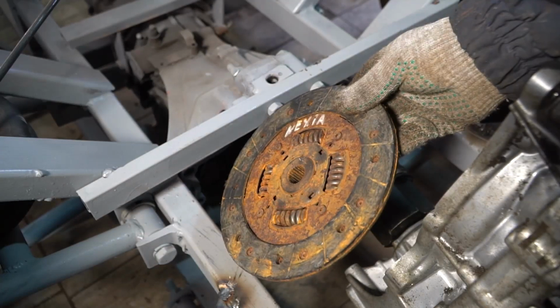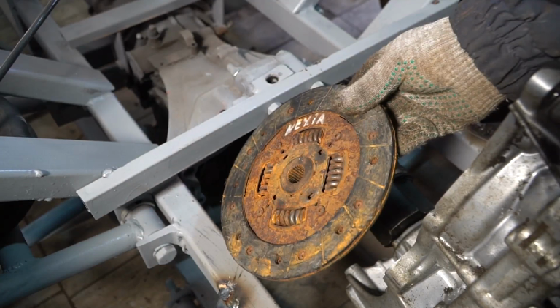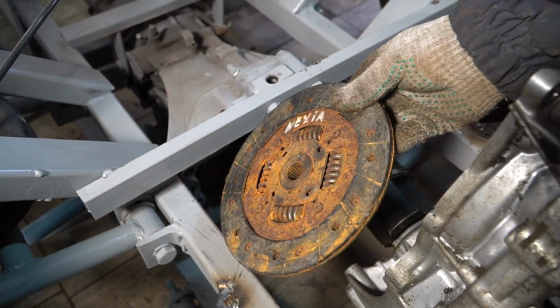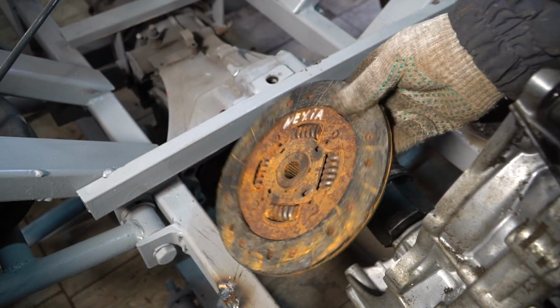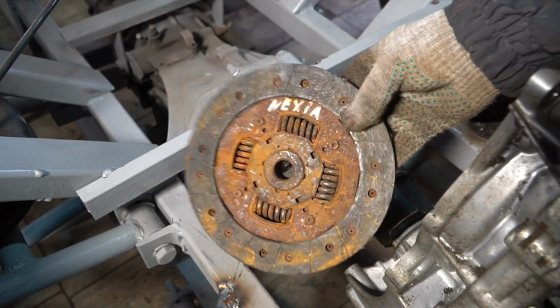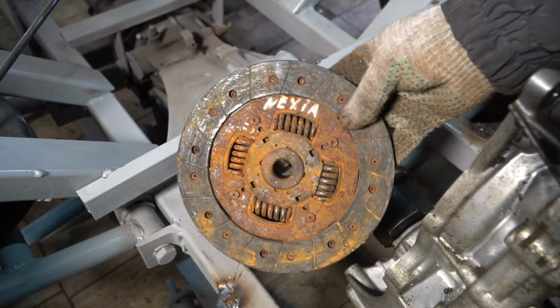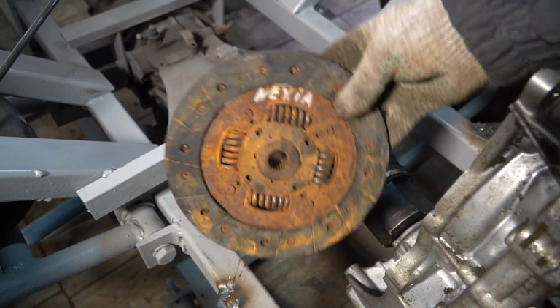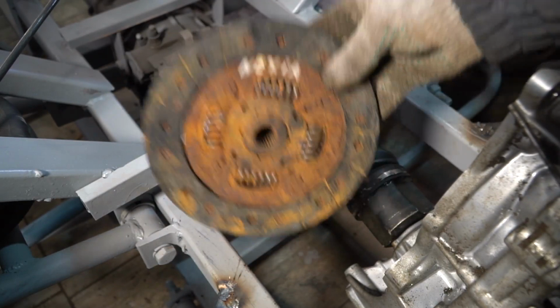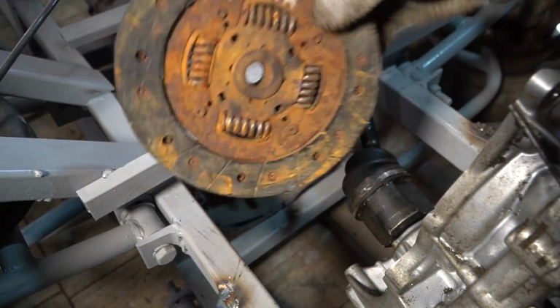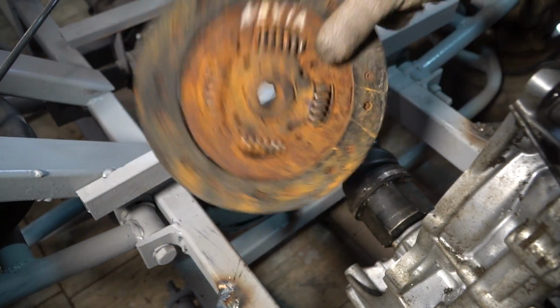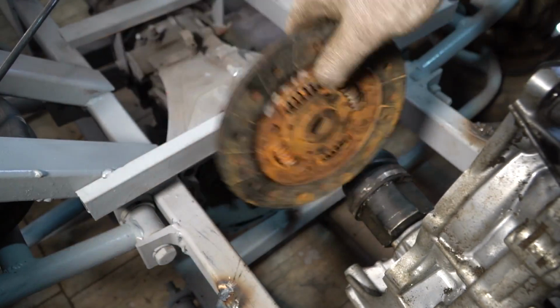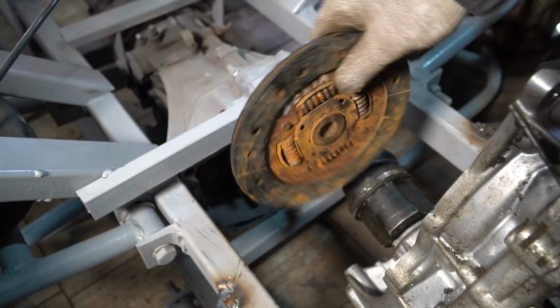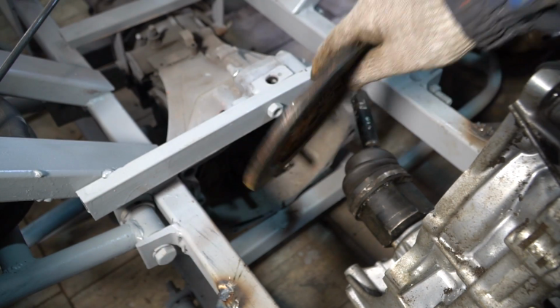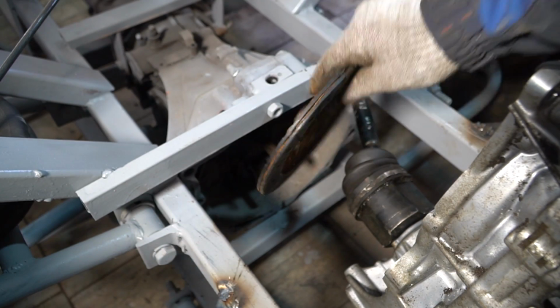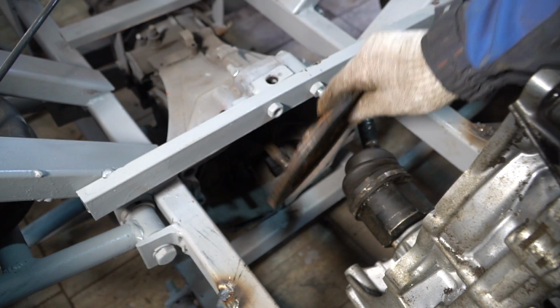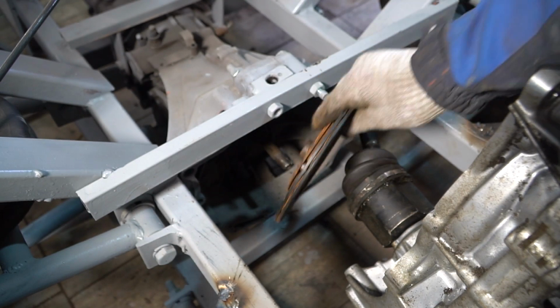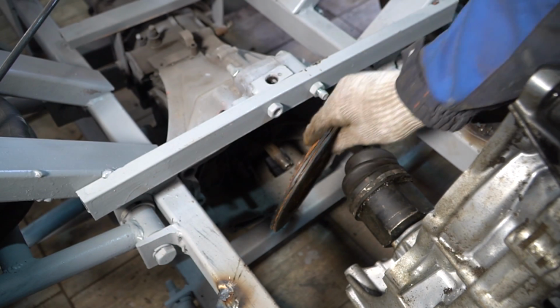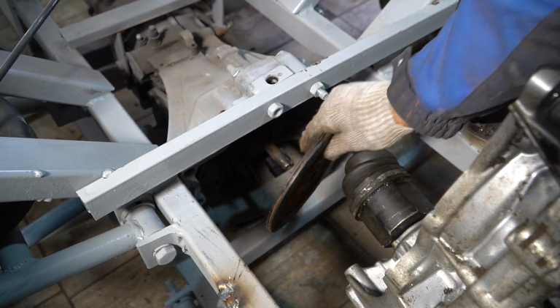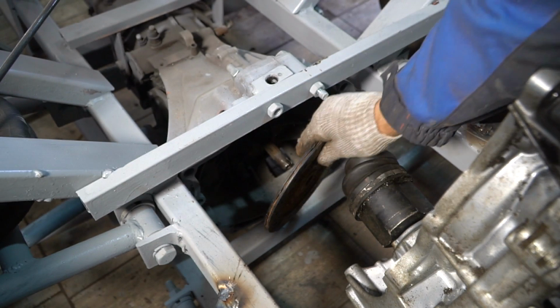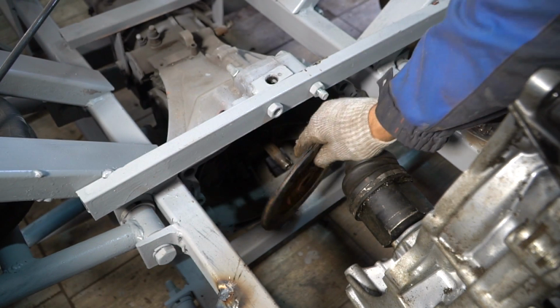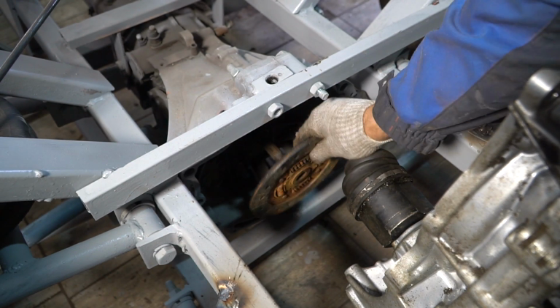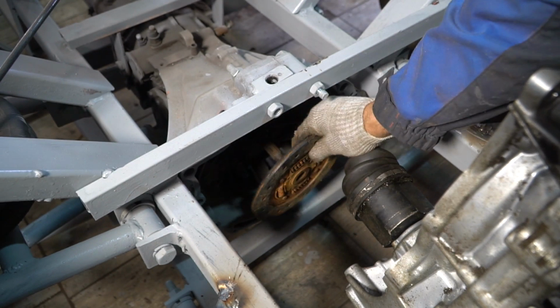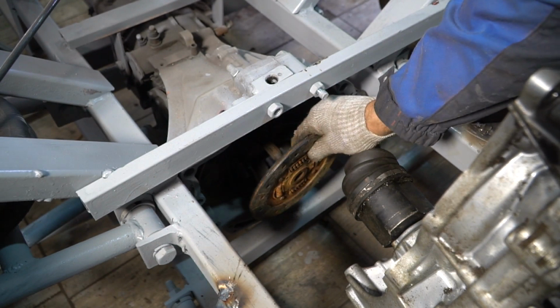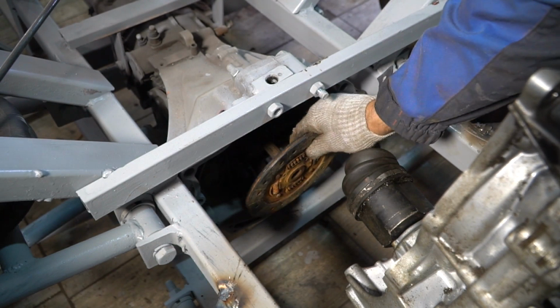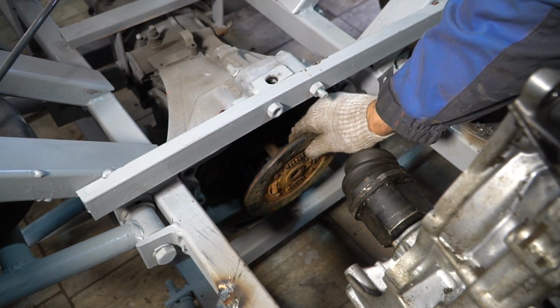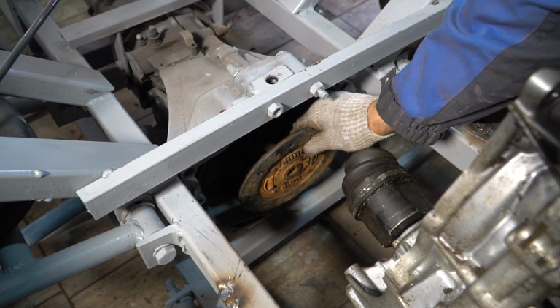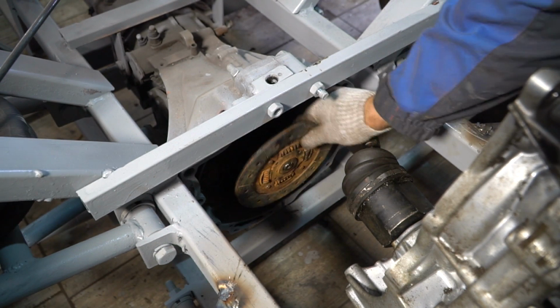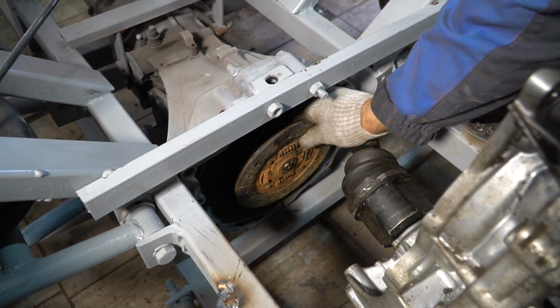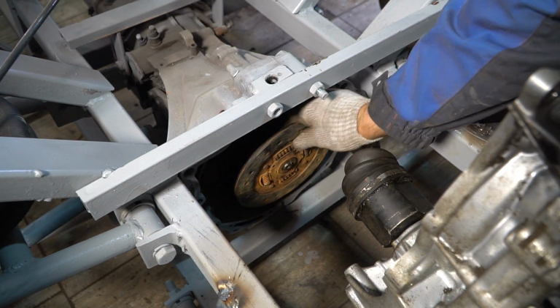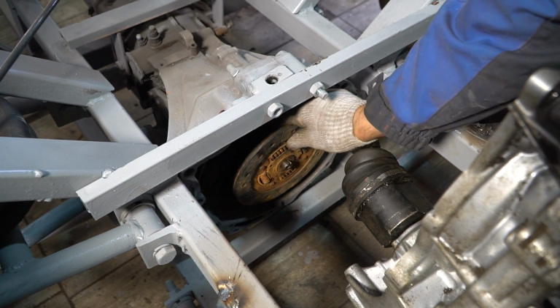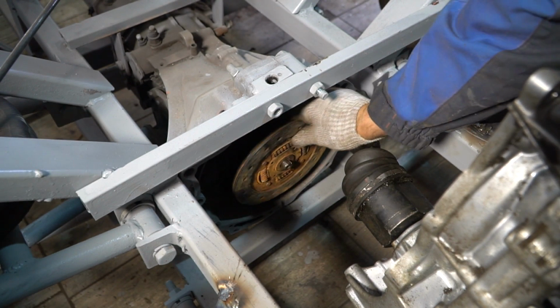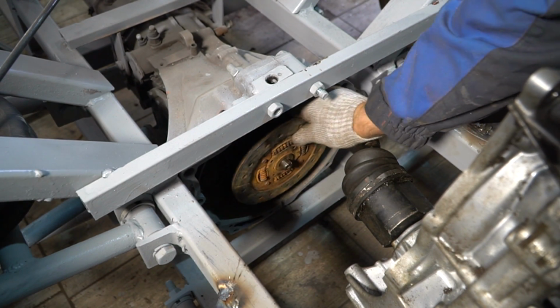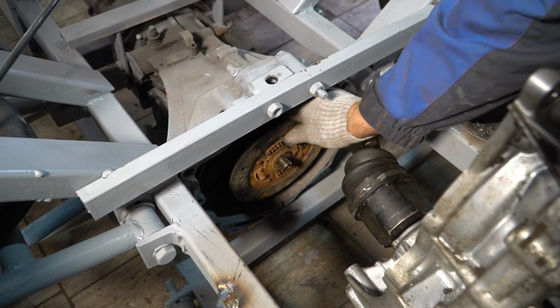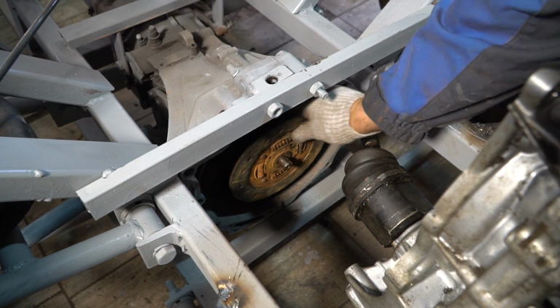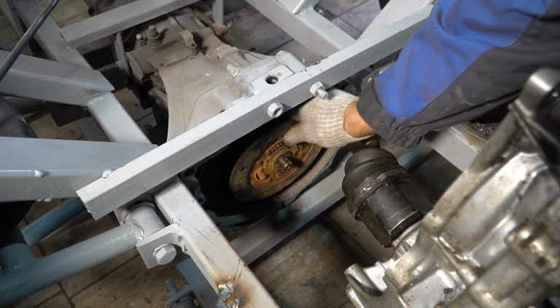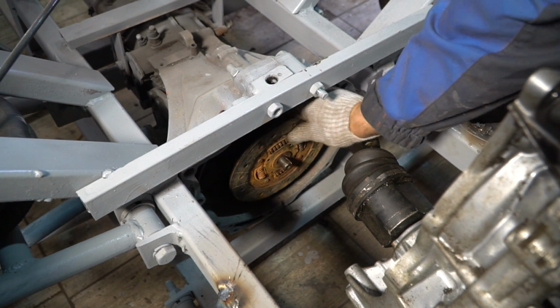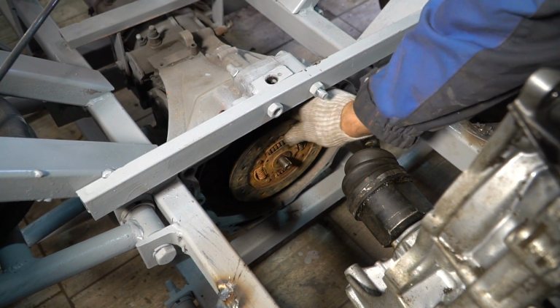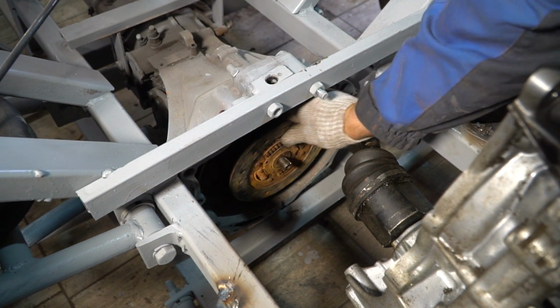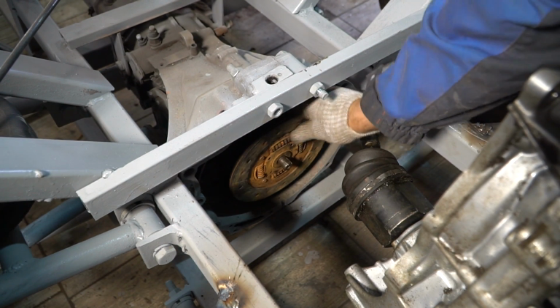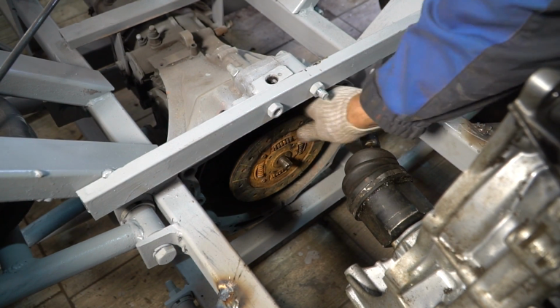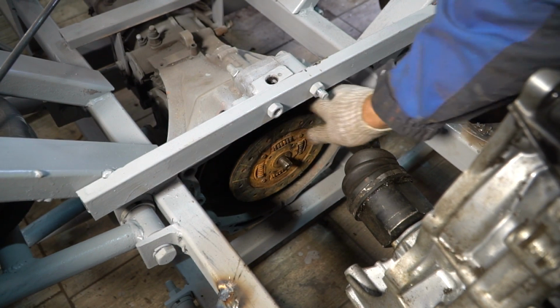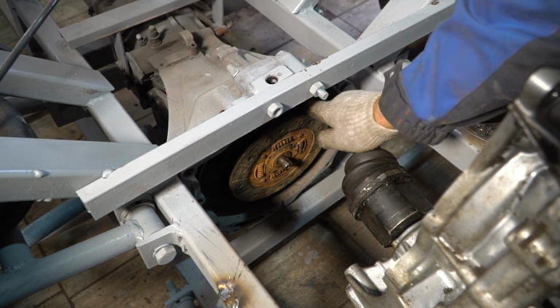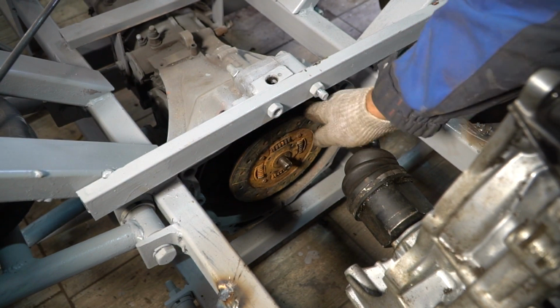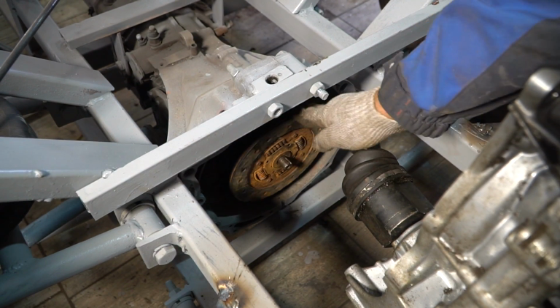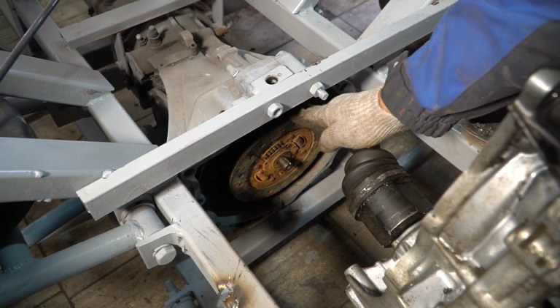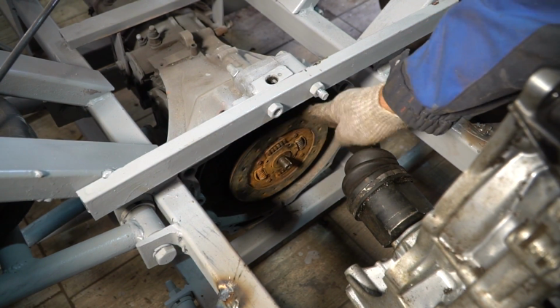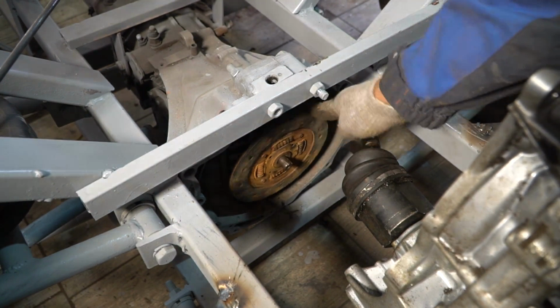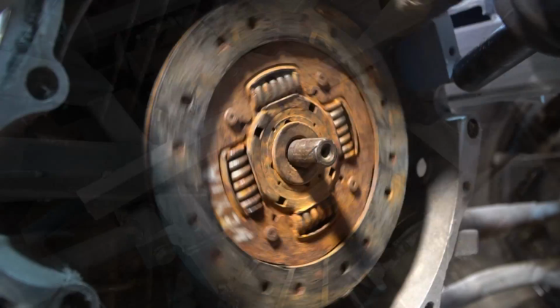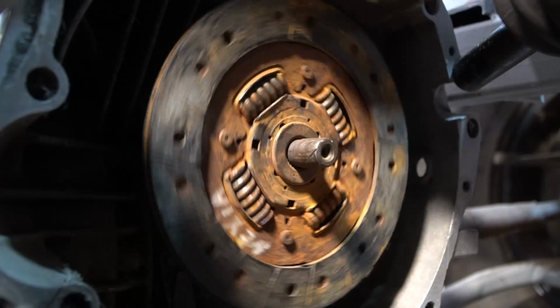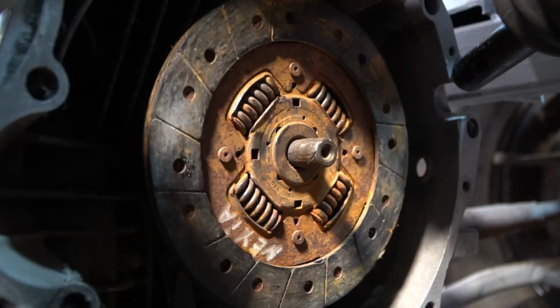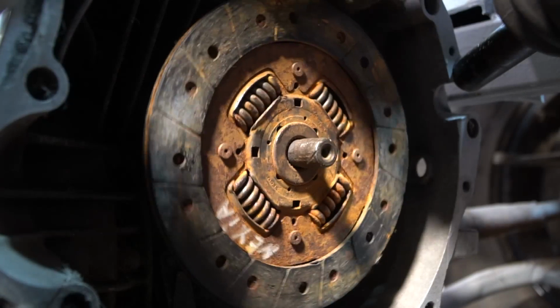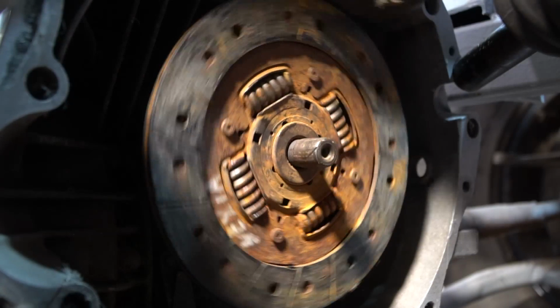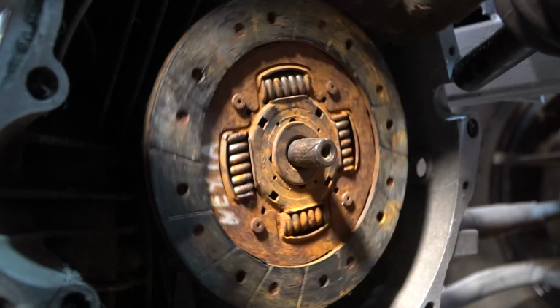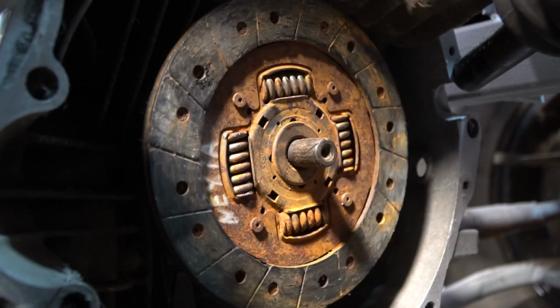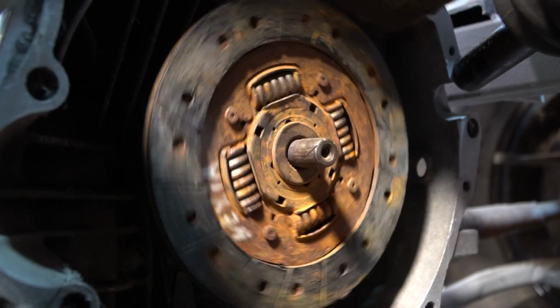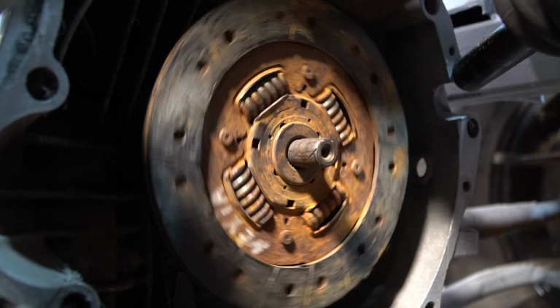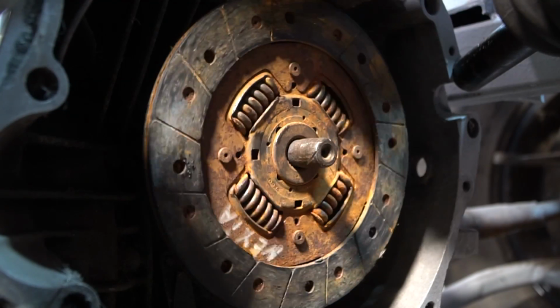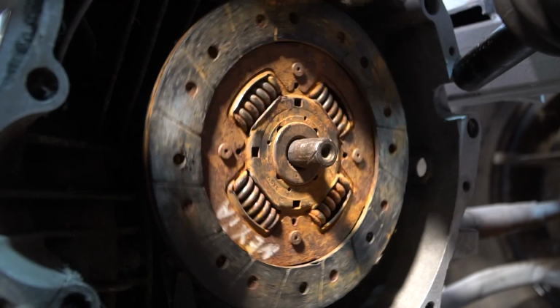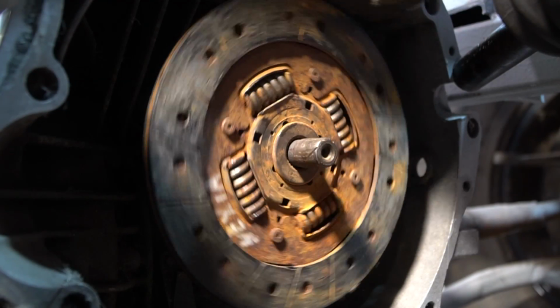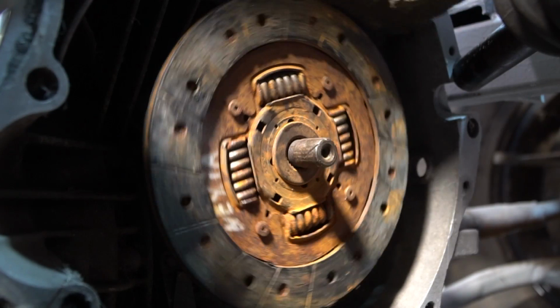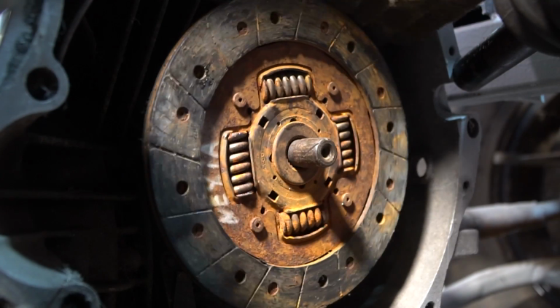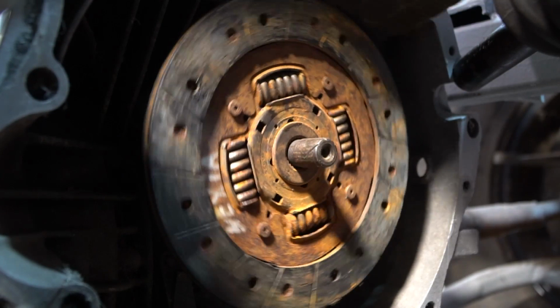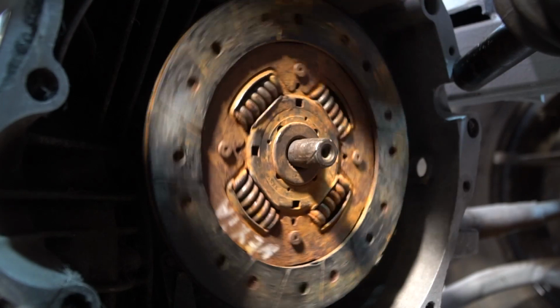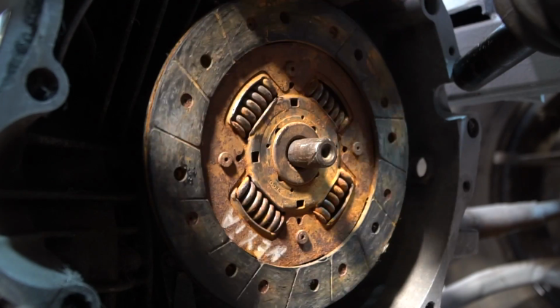A clutch disc from a Daewoo Nexia matched the spline joints of the gearbox. I'm going to use those spline joints for the drive.